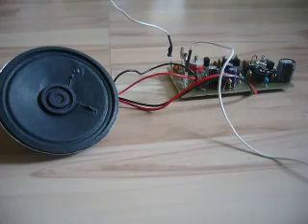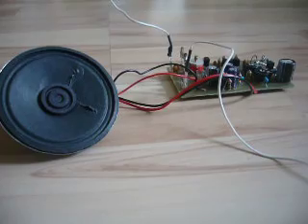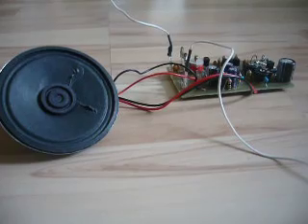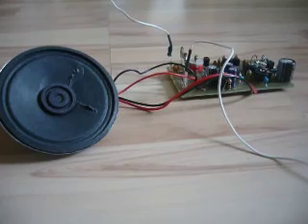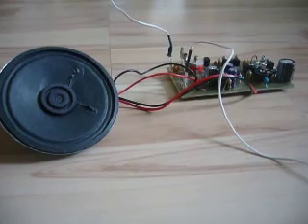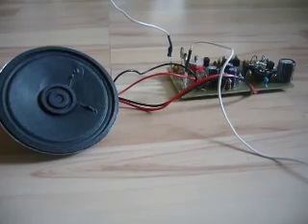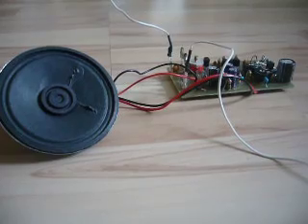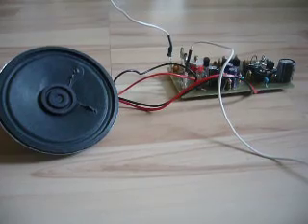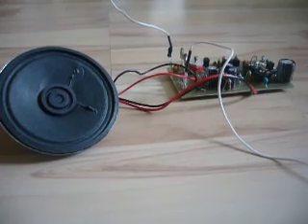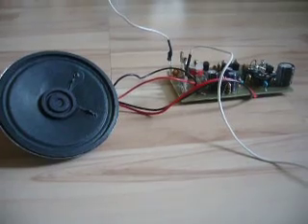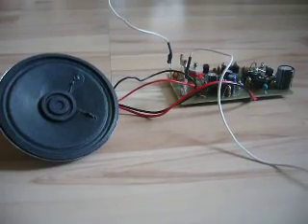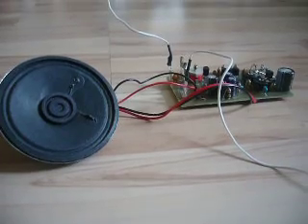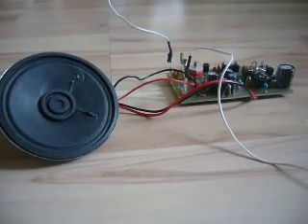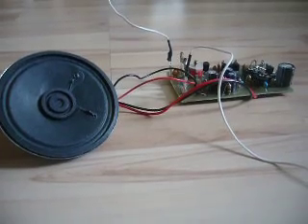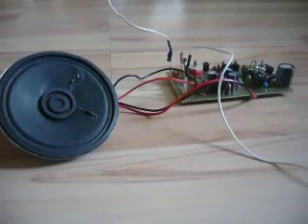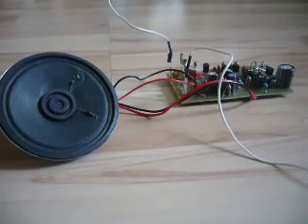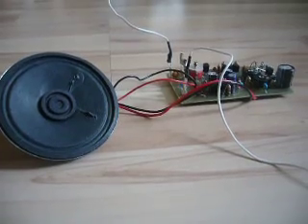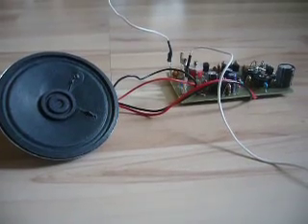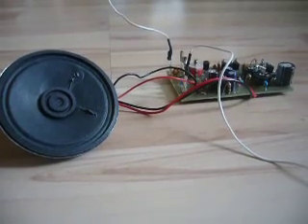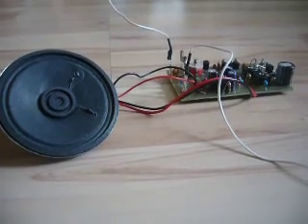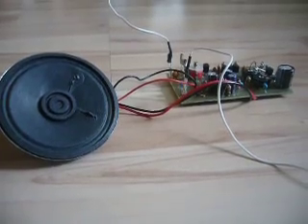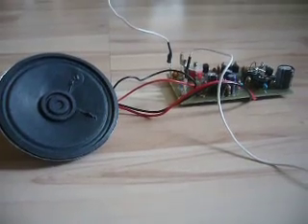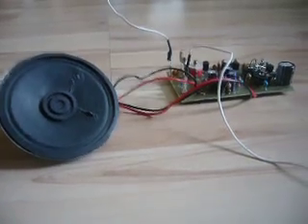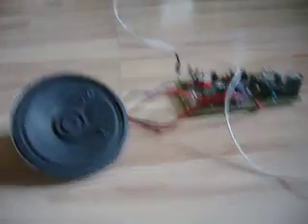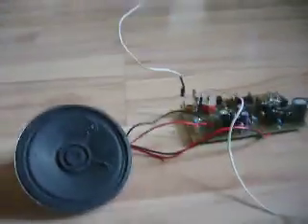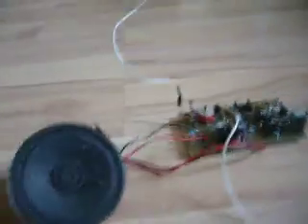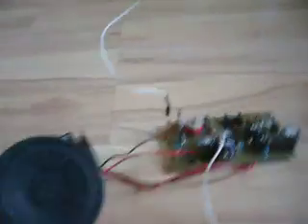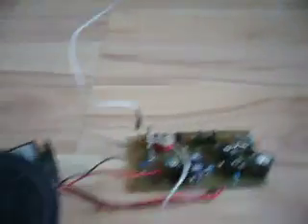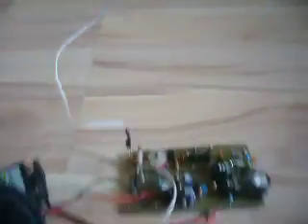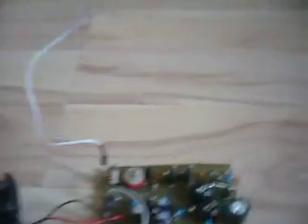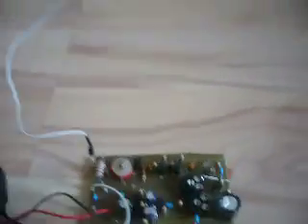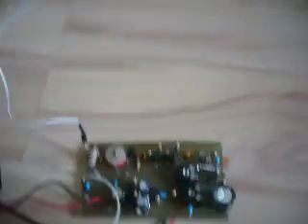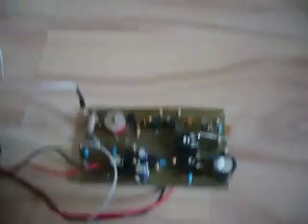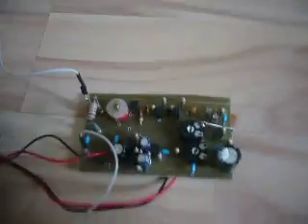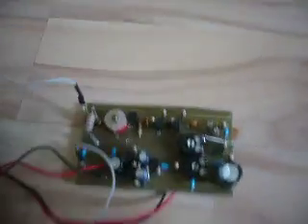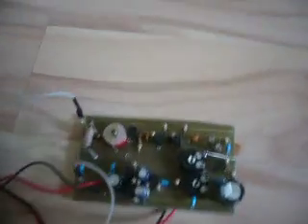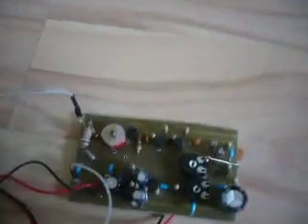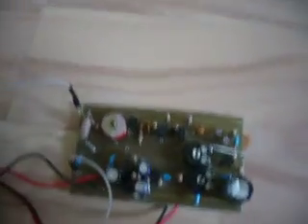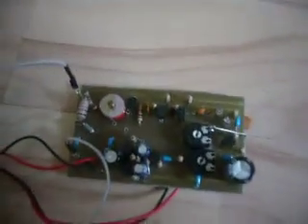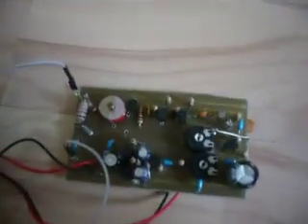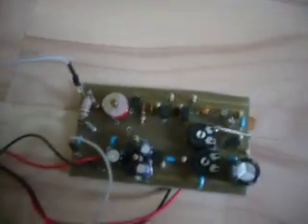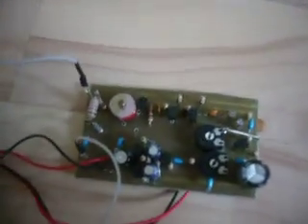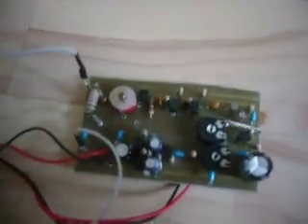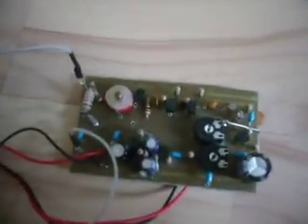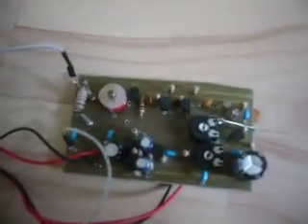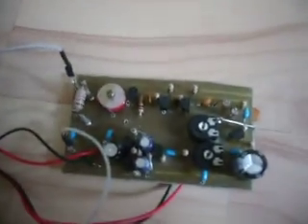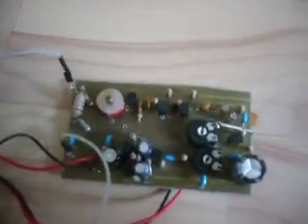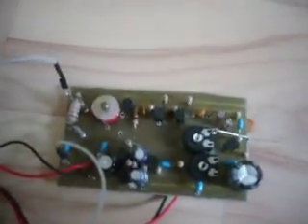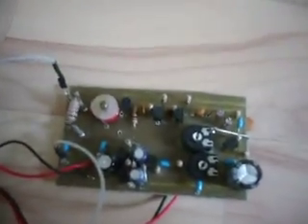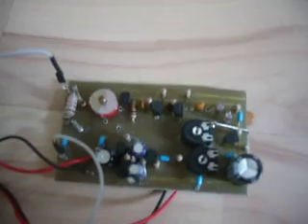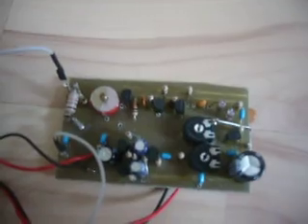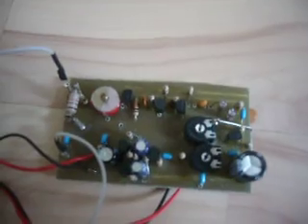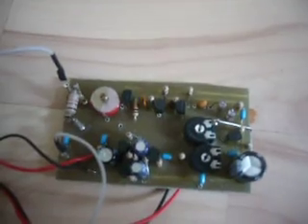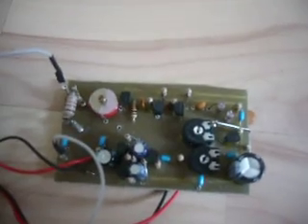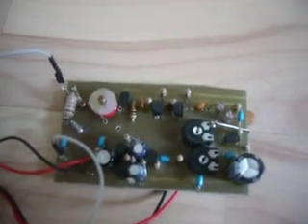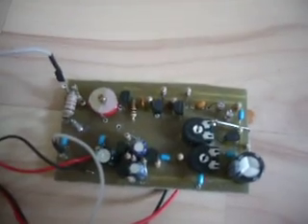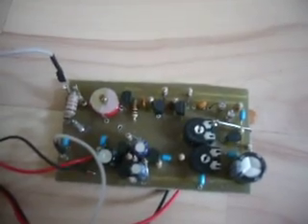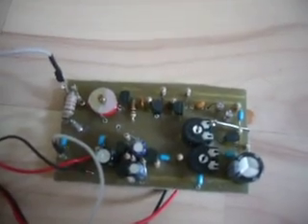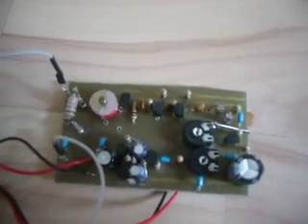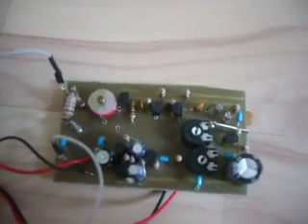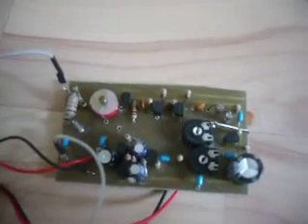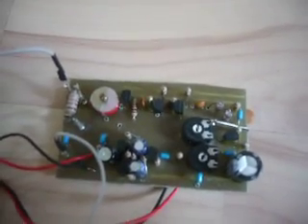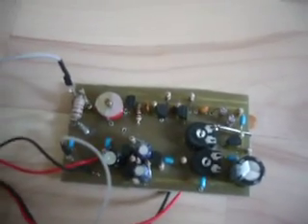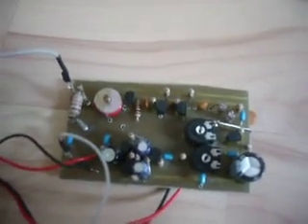This is another project: a transistor-based medium or shortwave receiver.